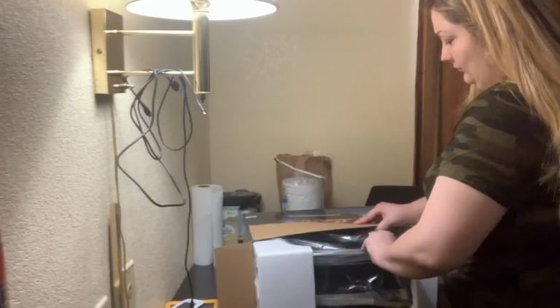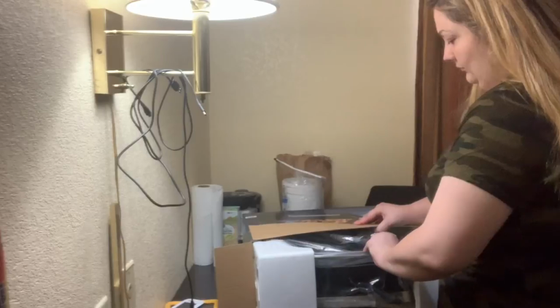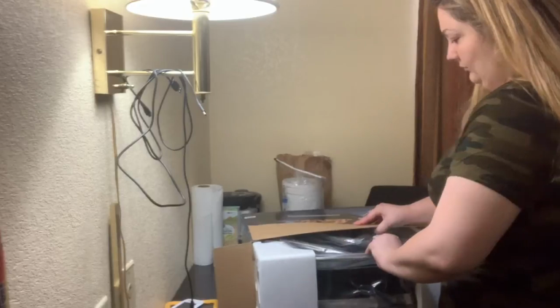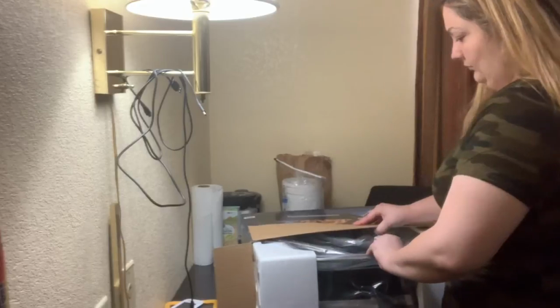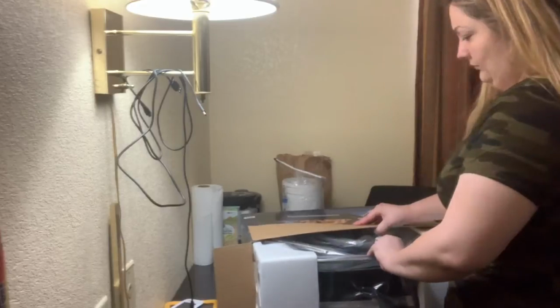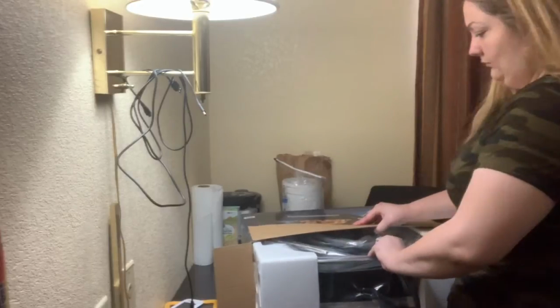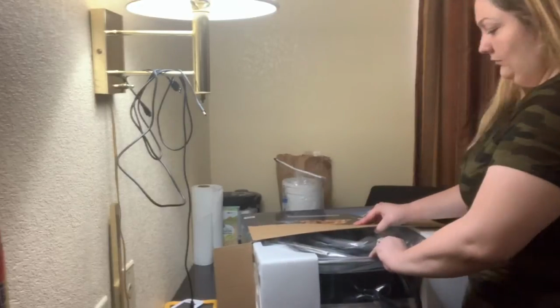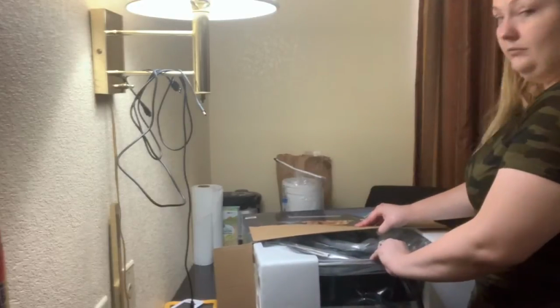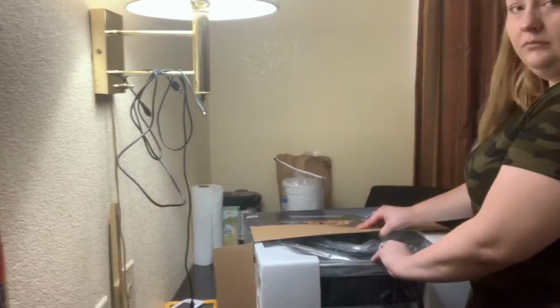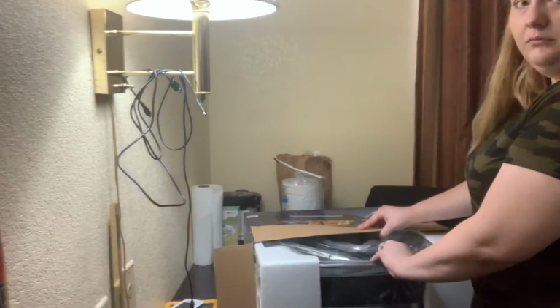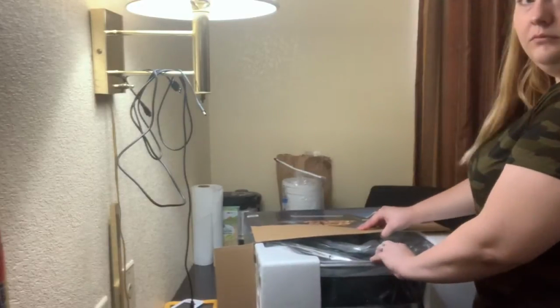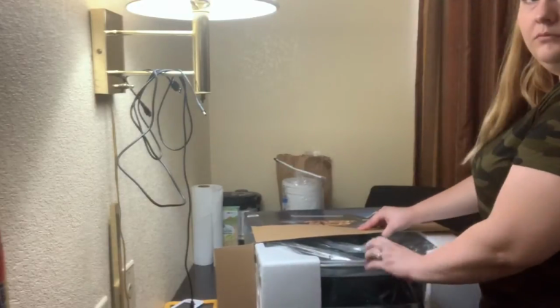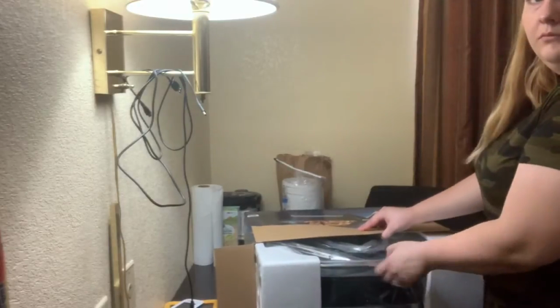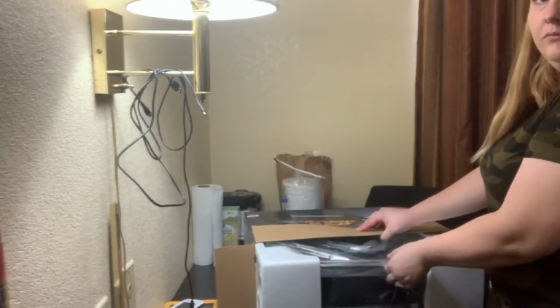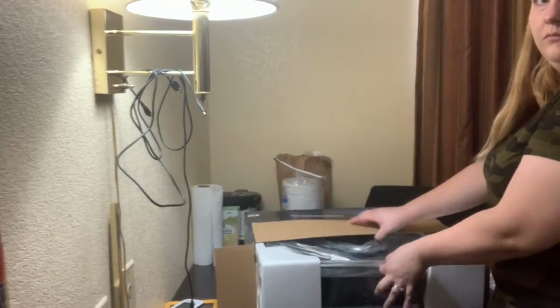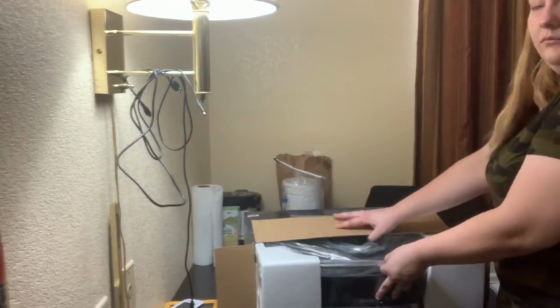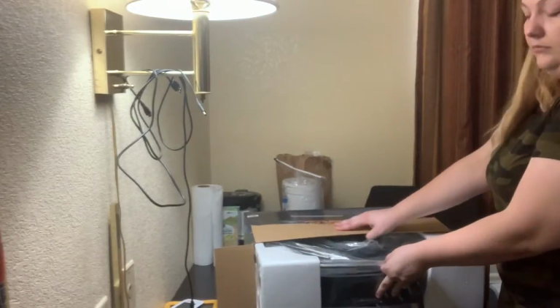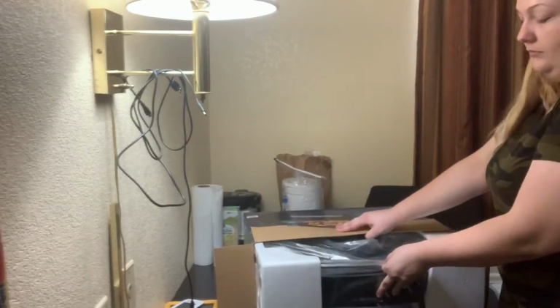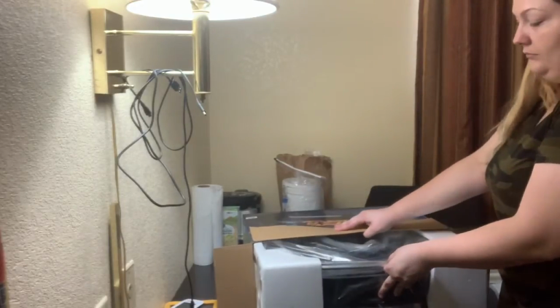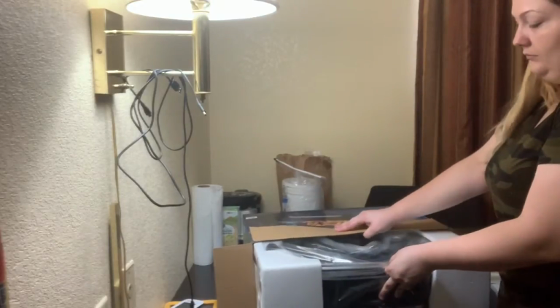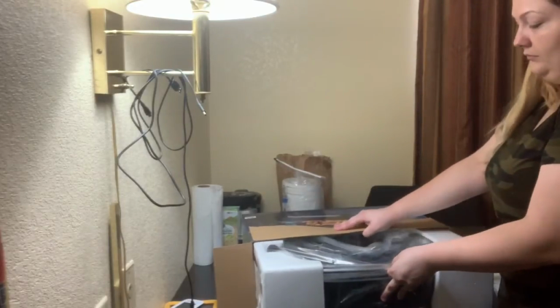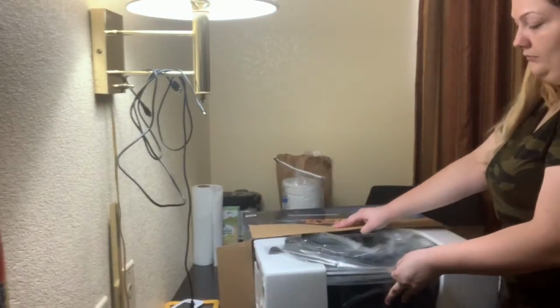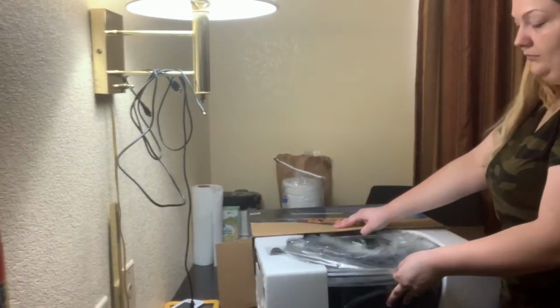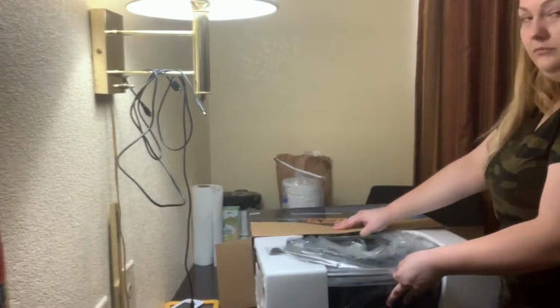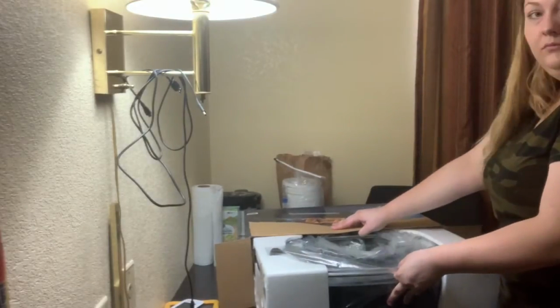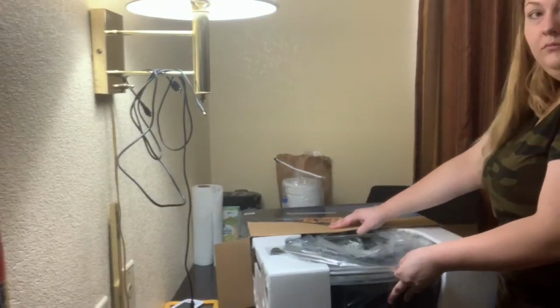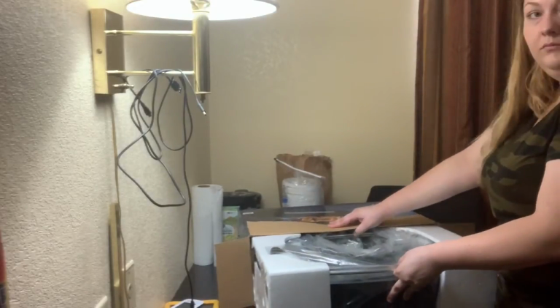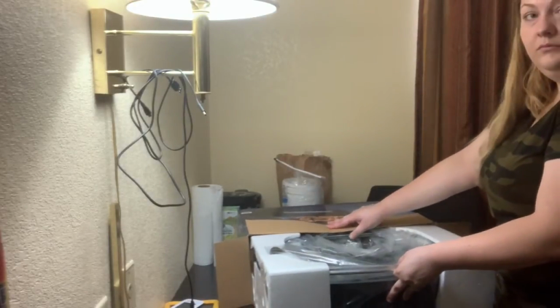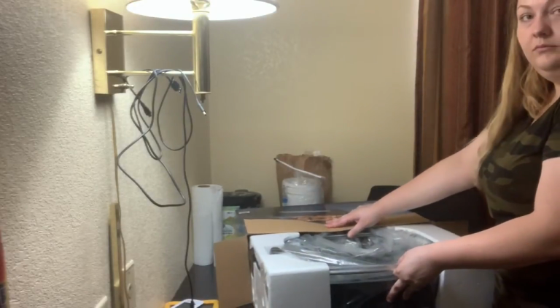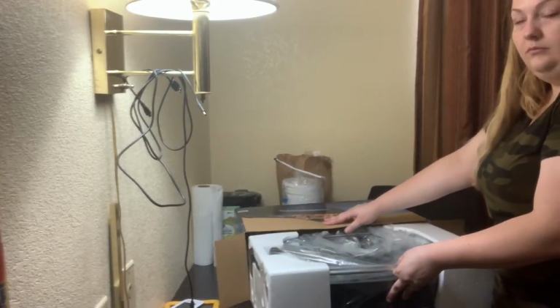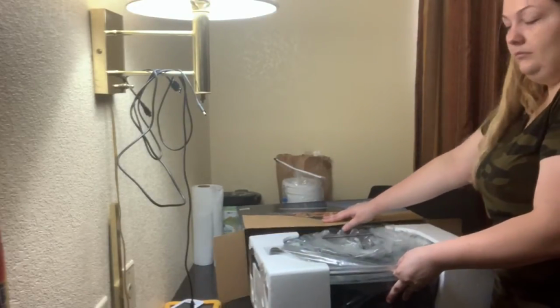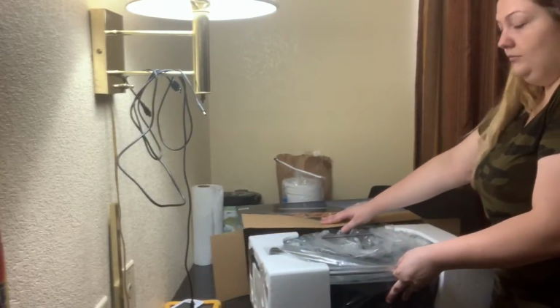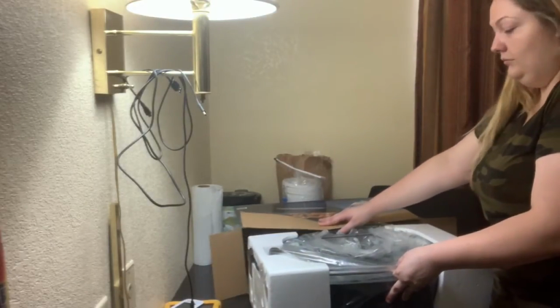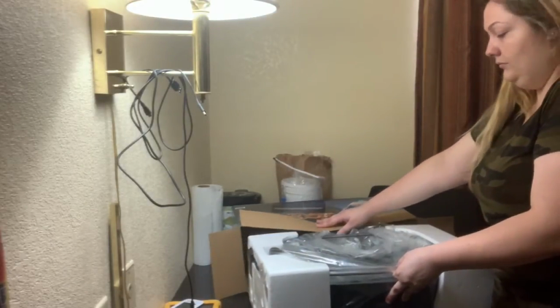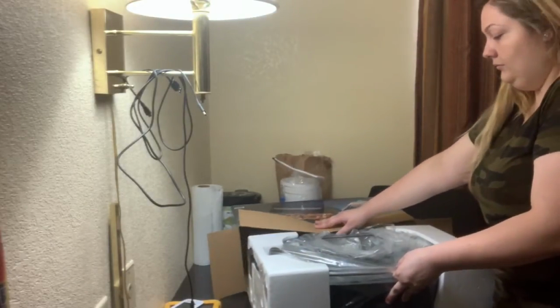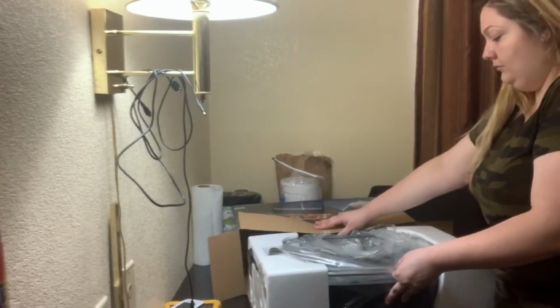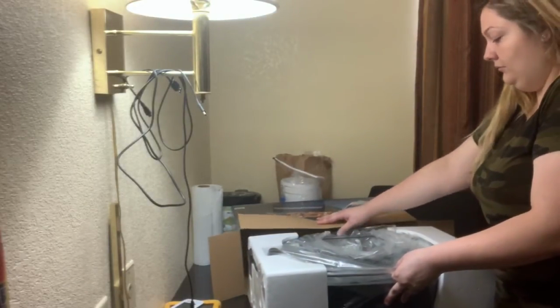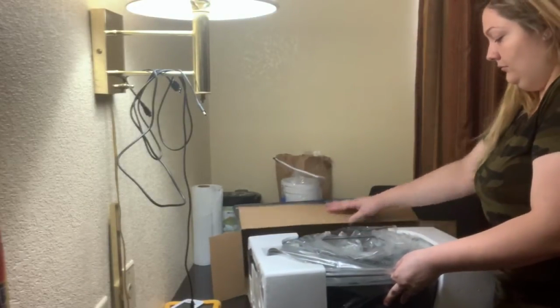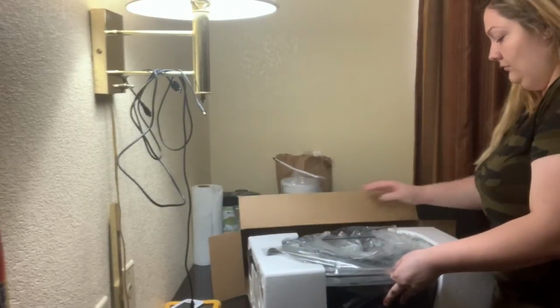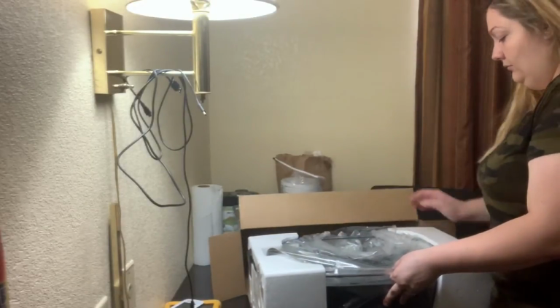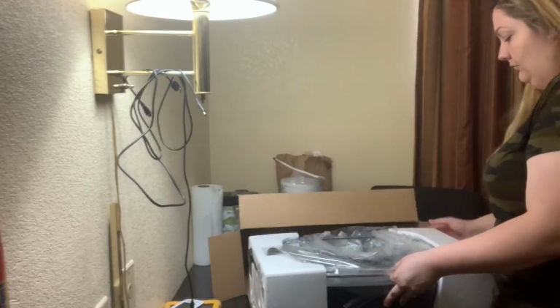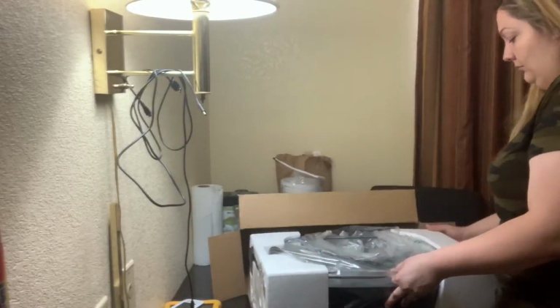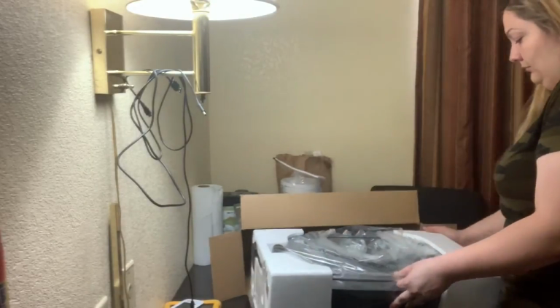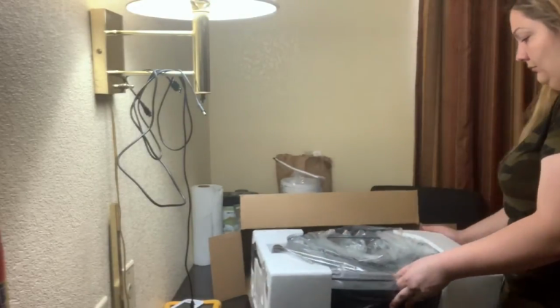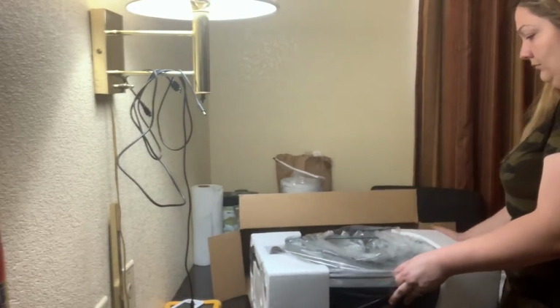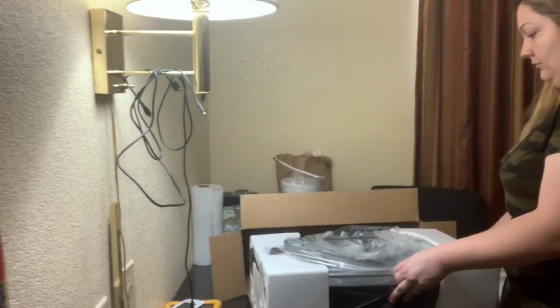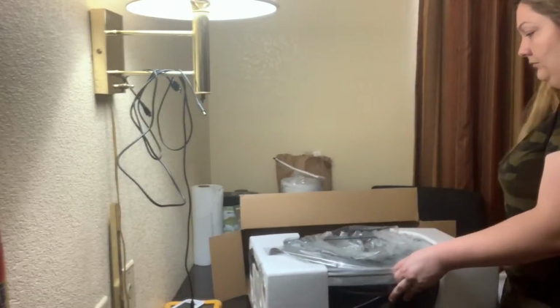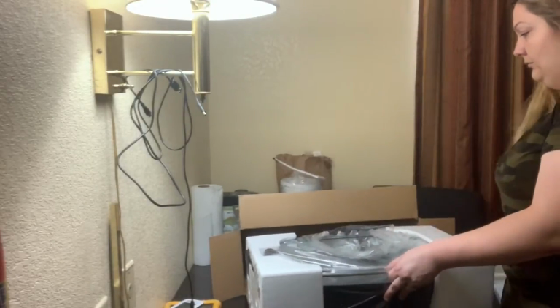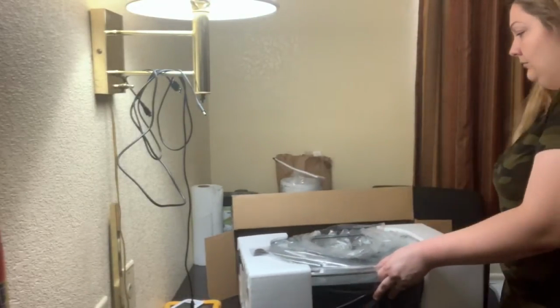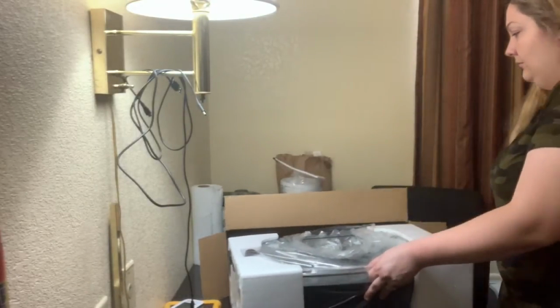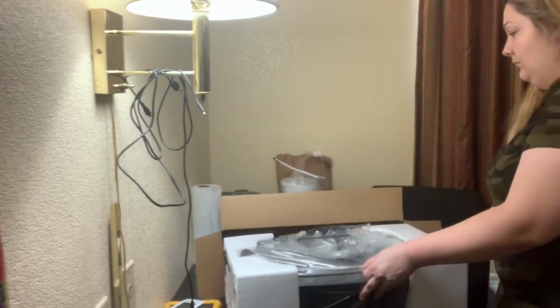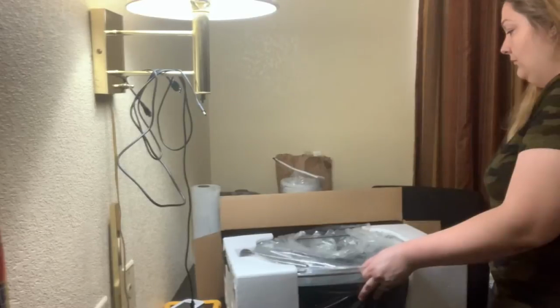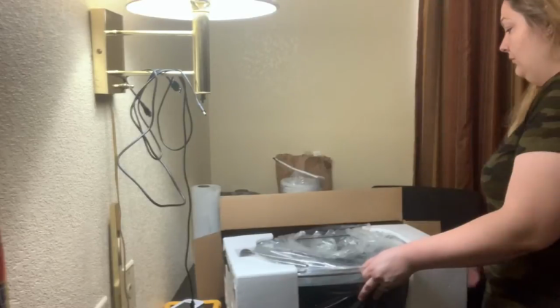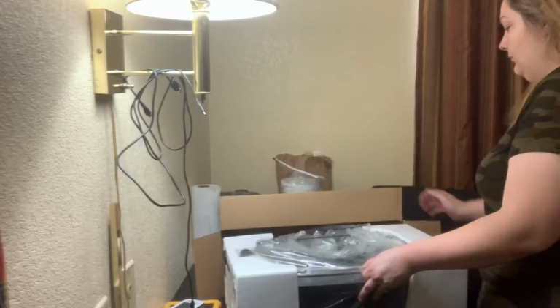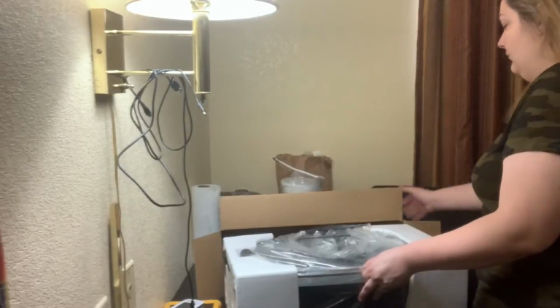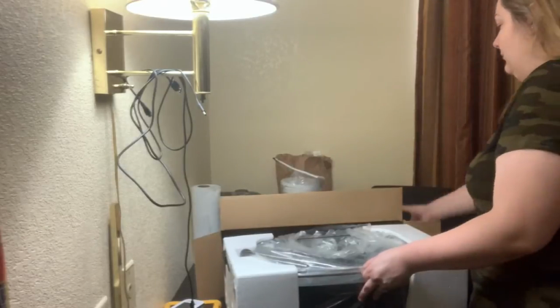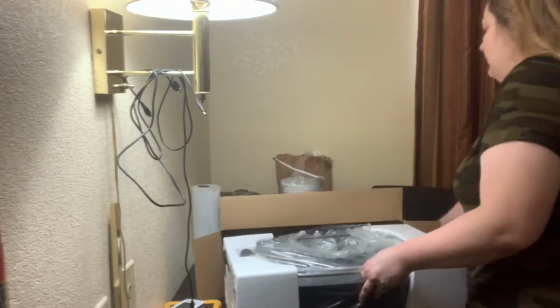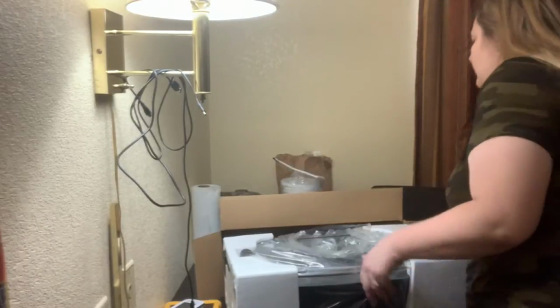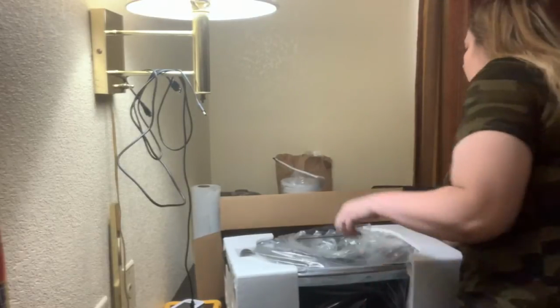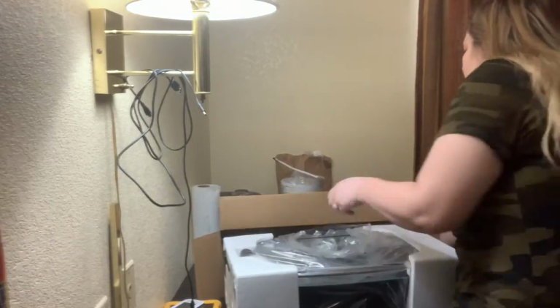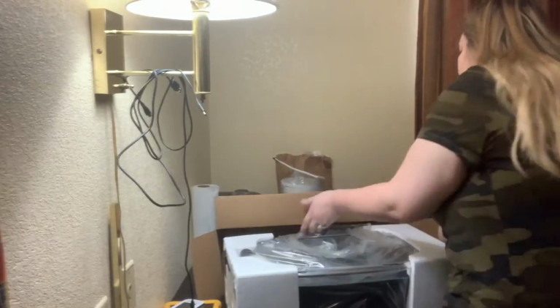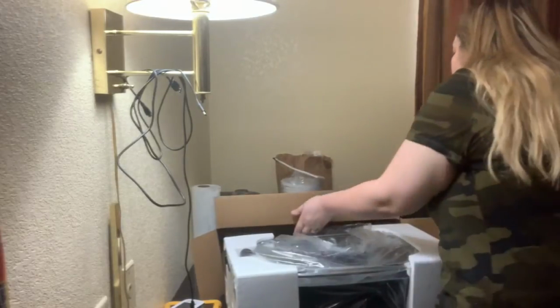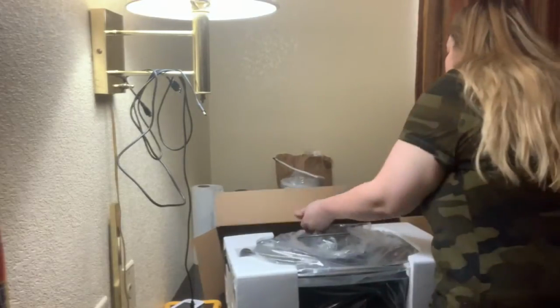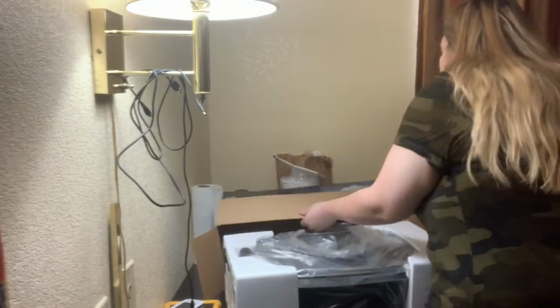Hey y'all, it's Chloe. Welcome back to my channel. Today I'm going to be reviewing the Oster Electric Skillet.